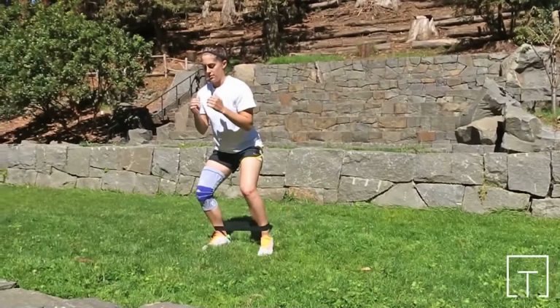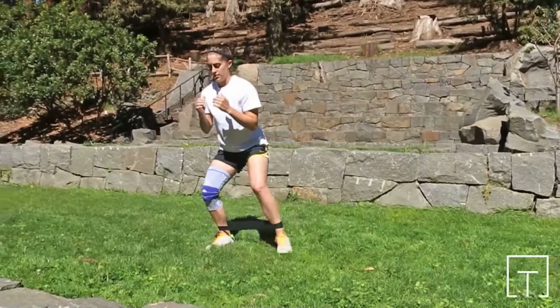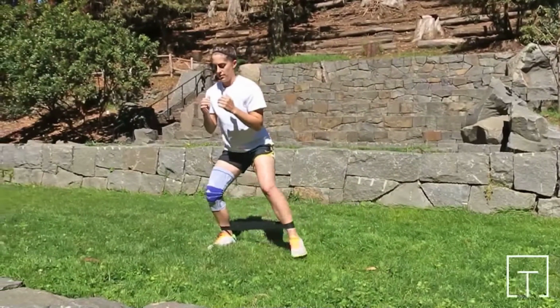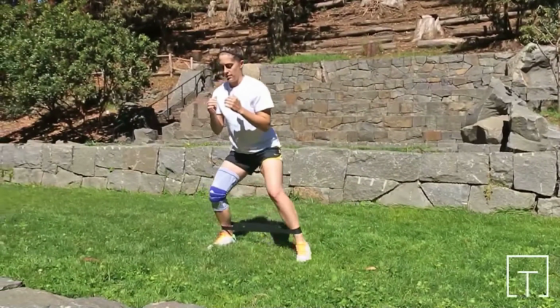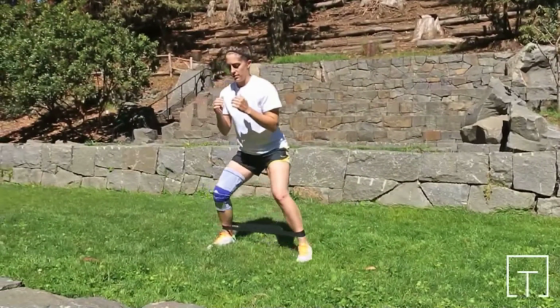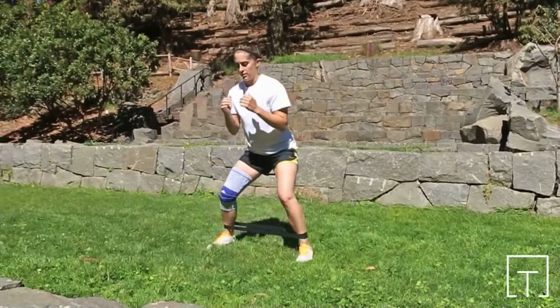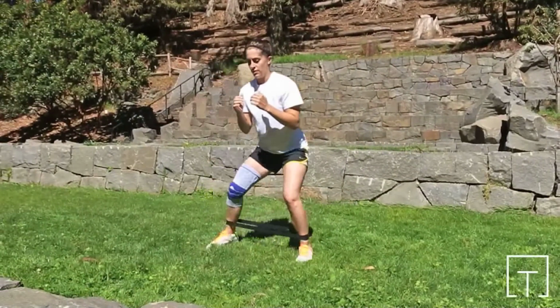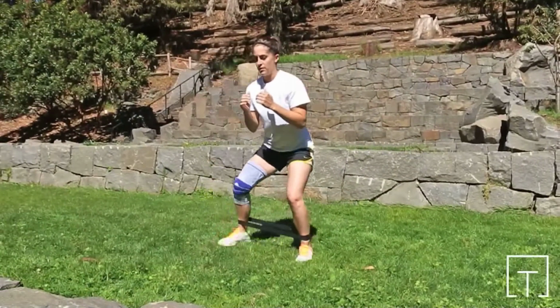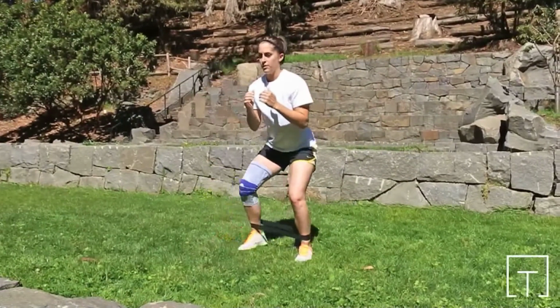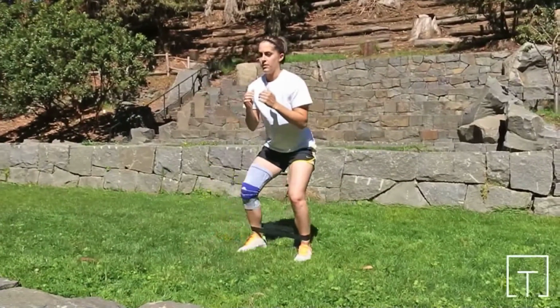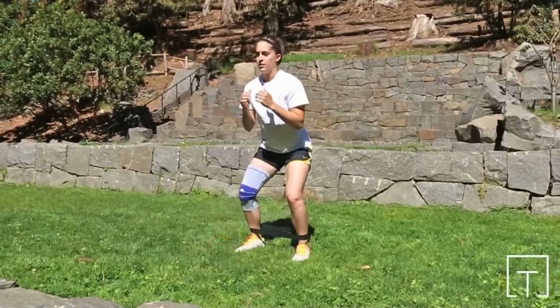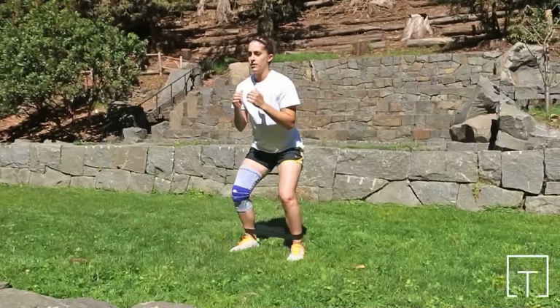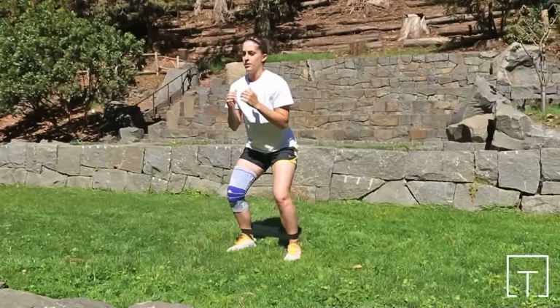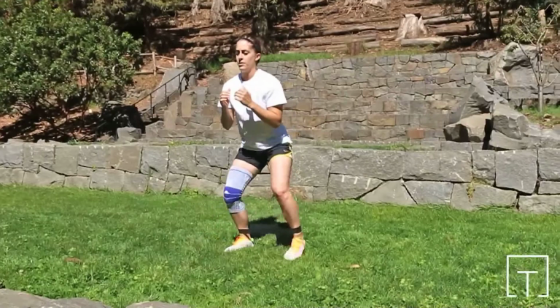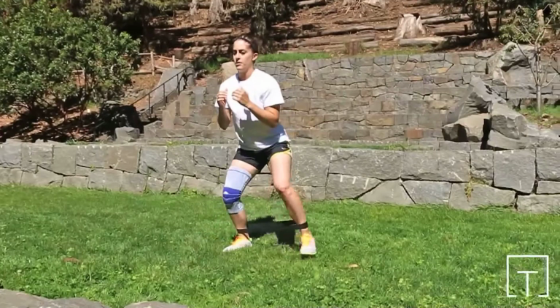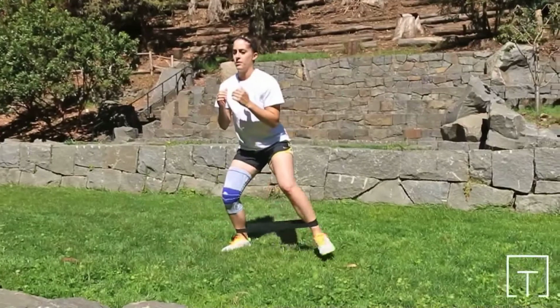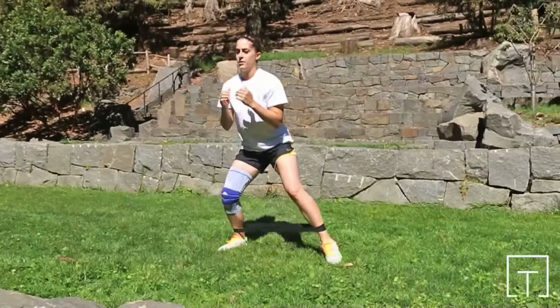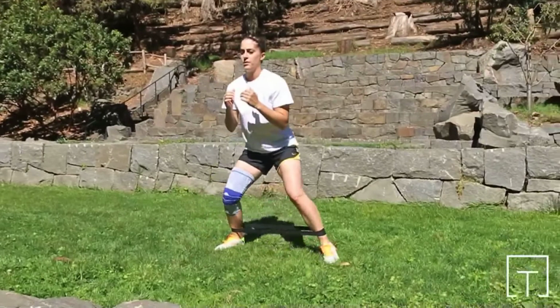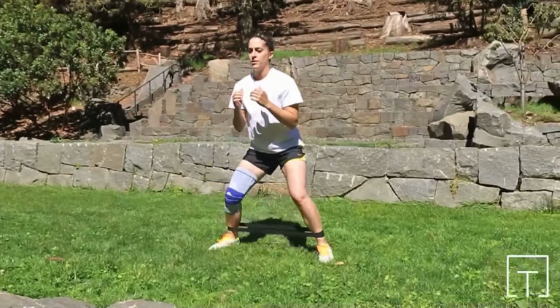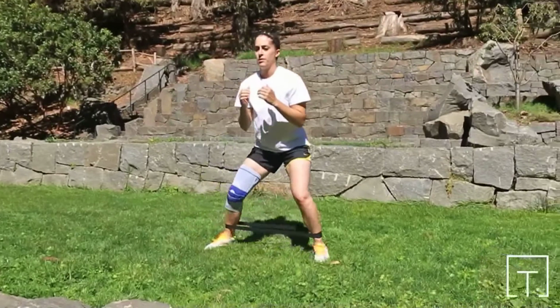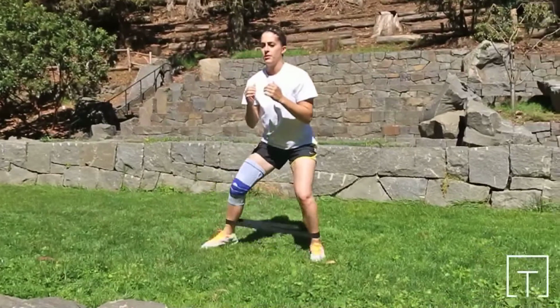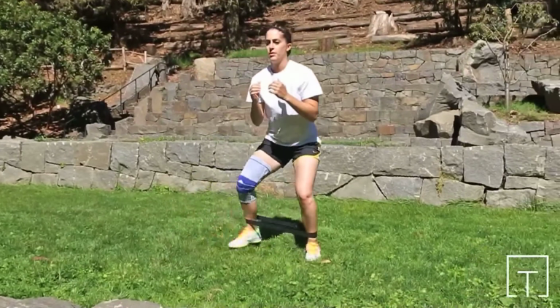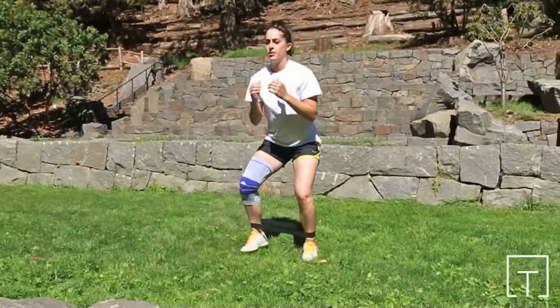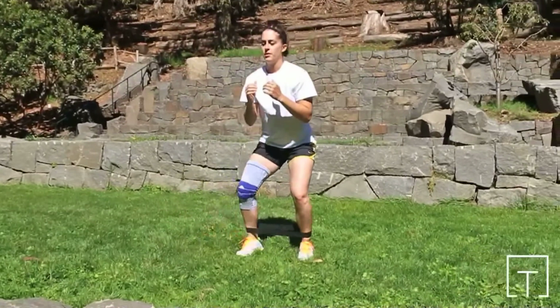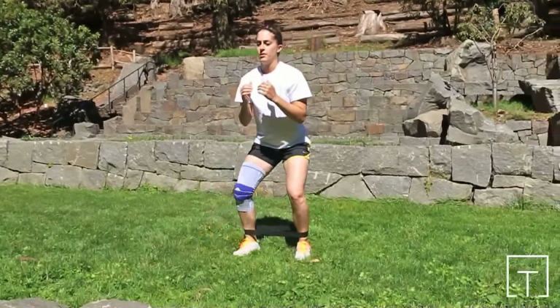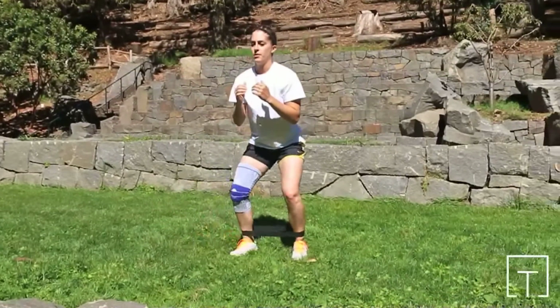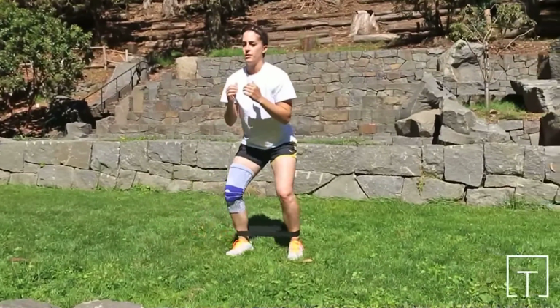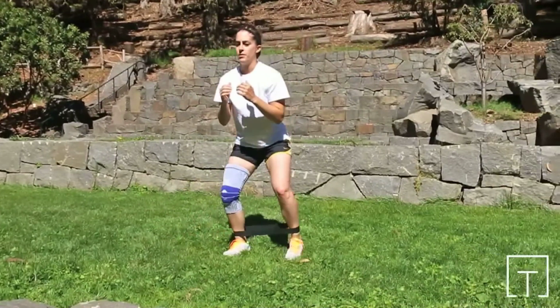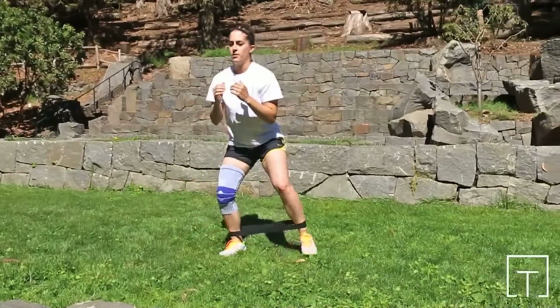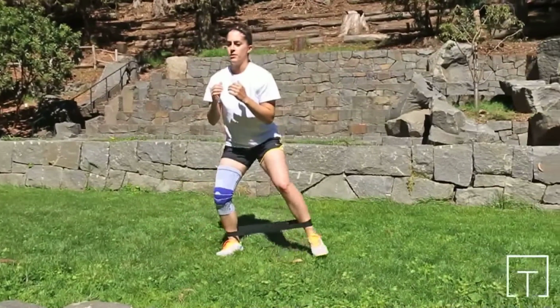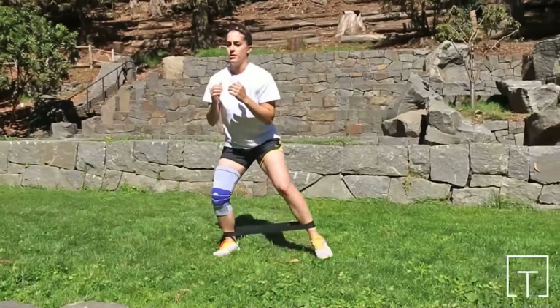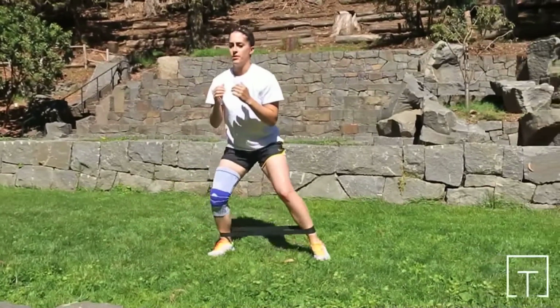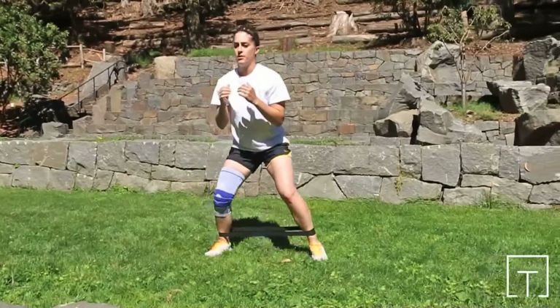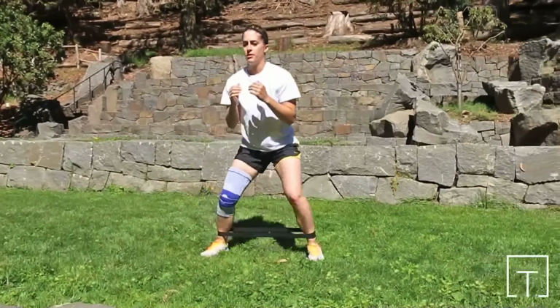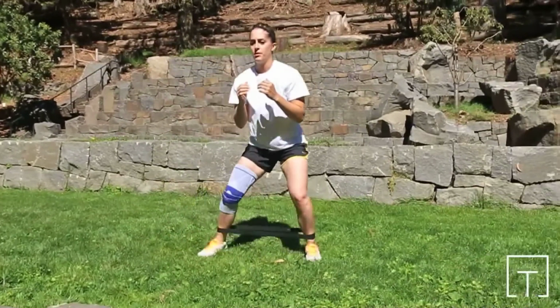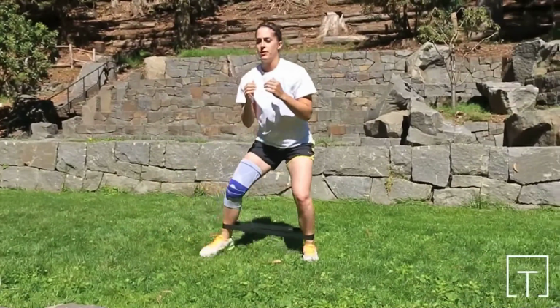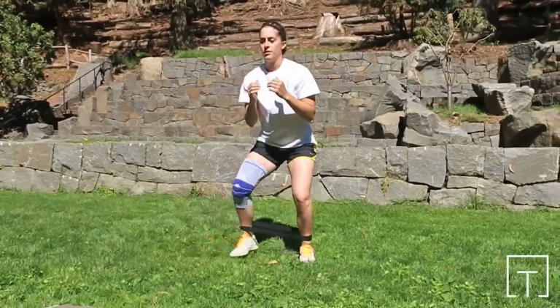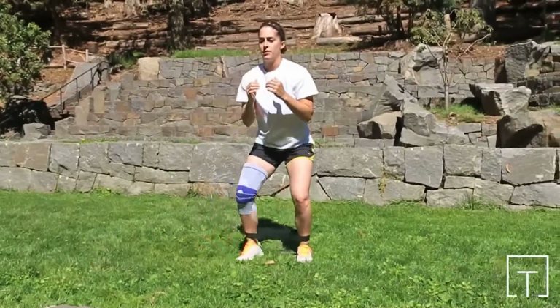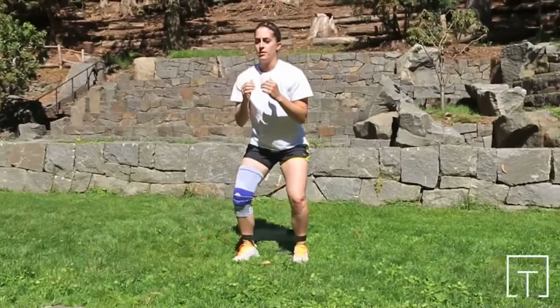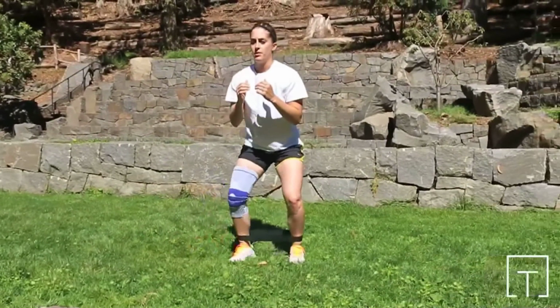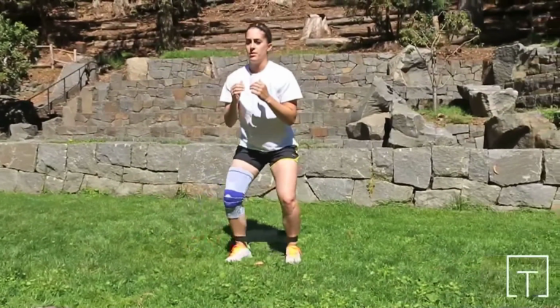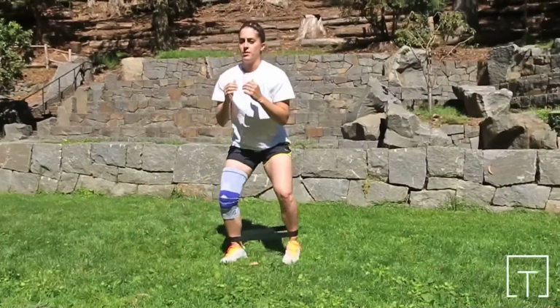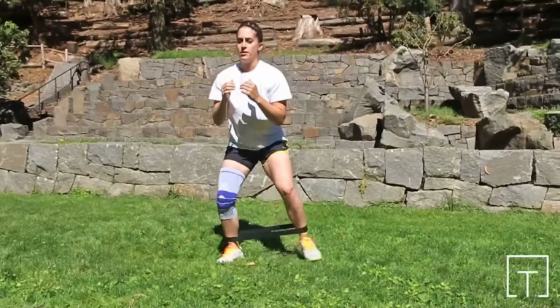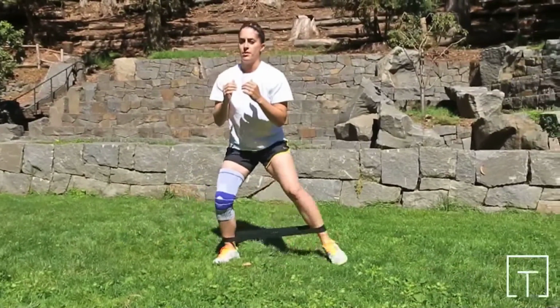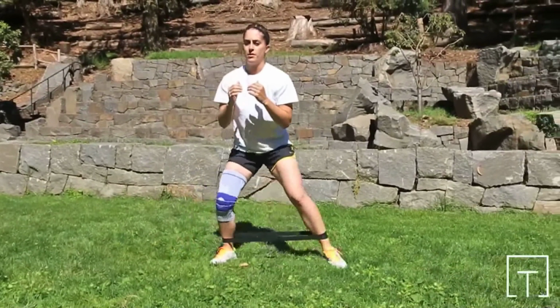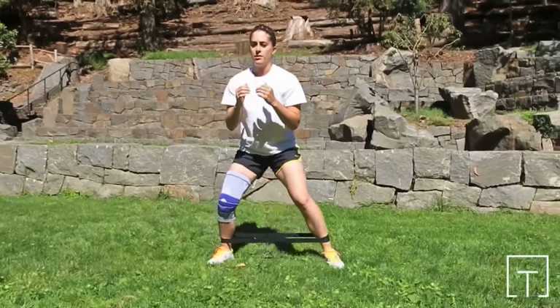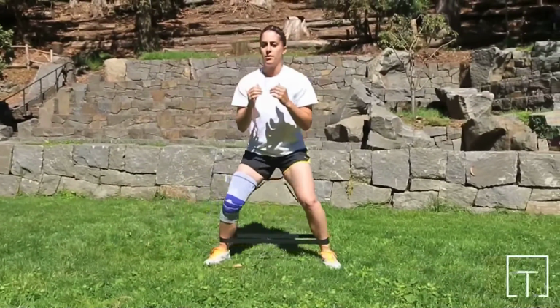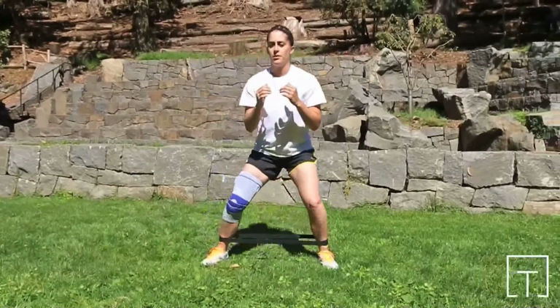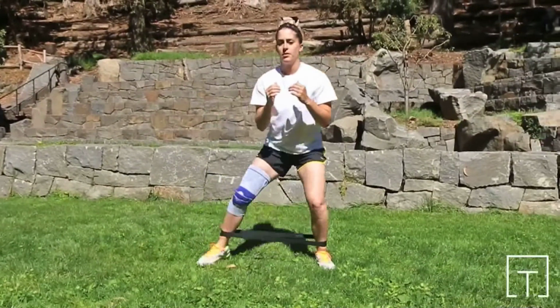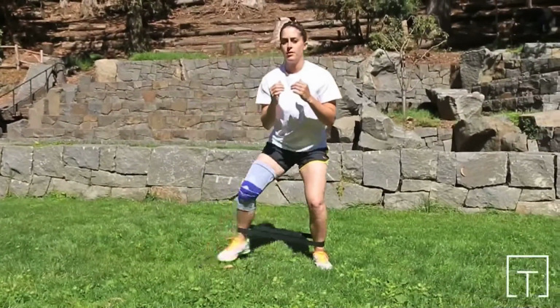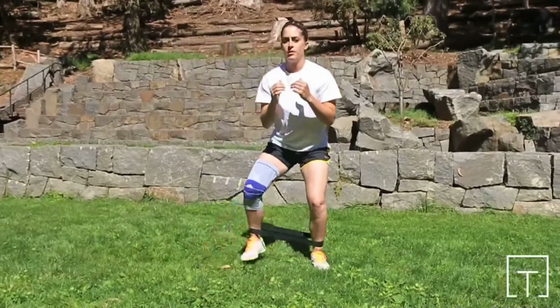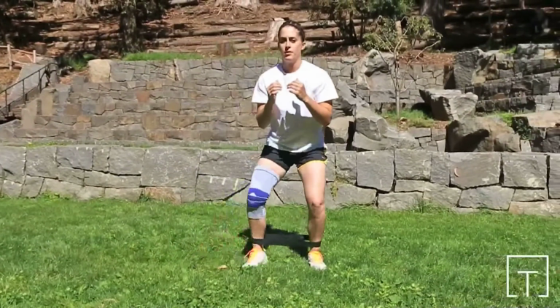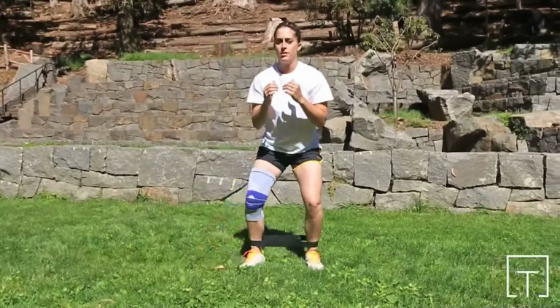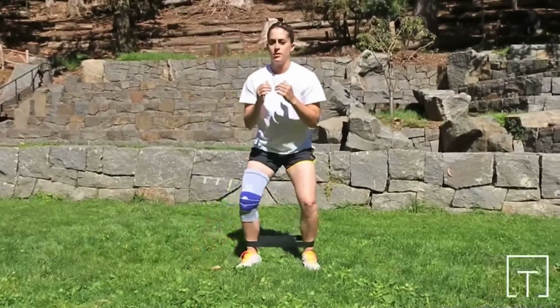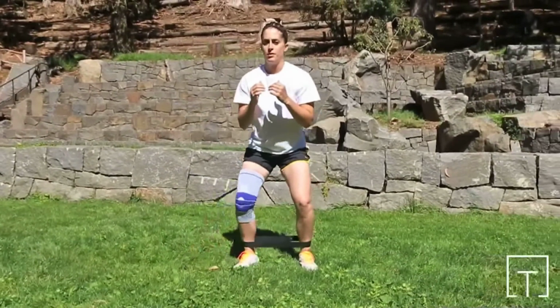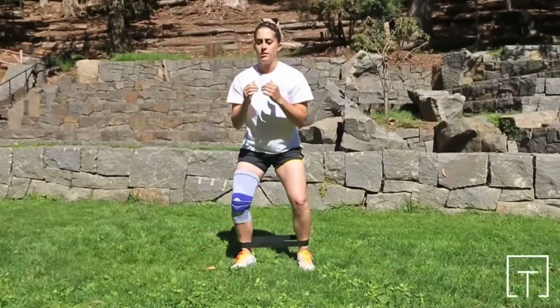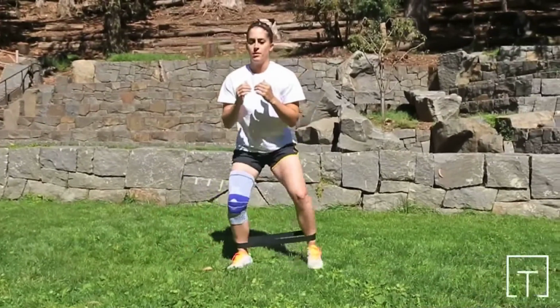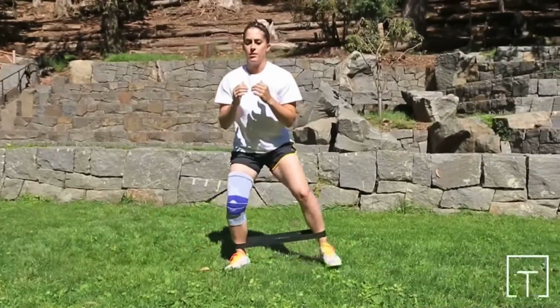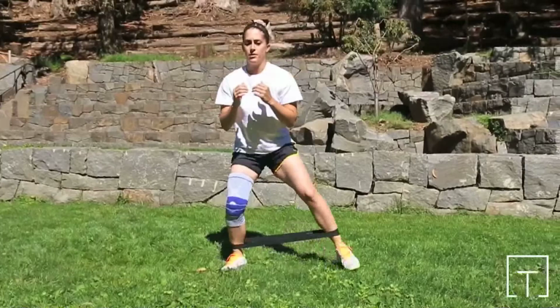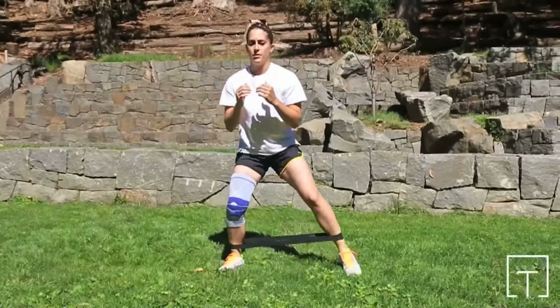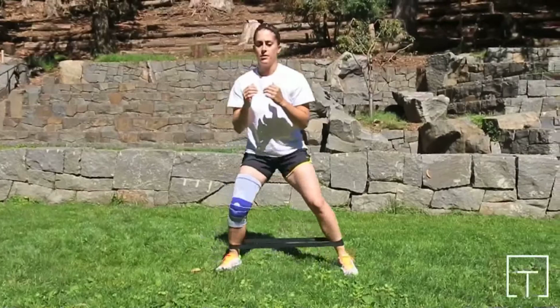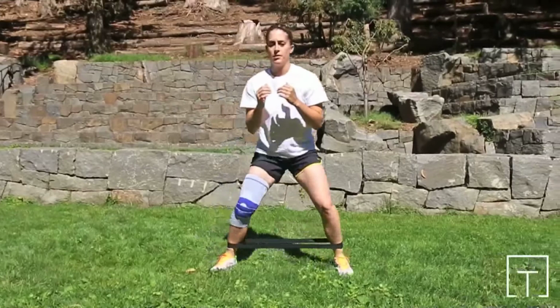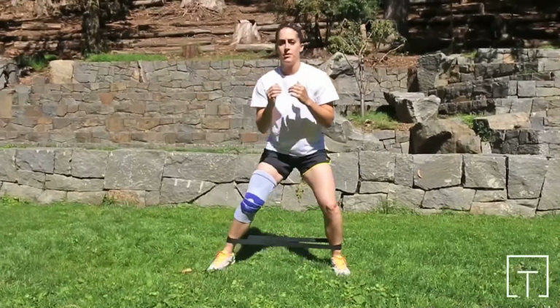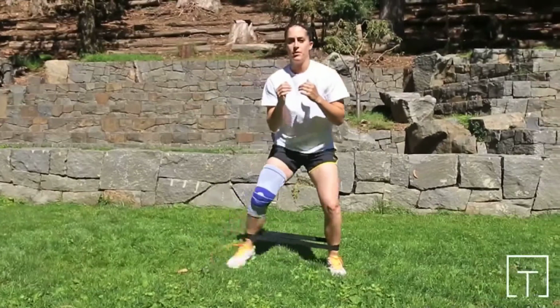Bend slightly at the hips and knees. From this position, take reaching steps to the side. Repeat moving first to one side and then the other.